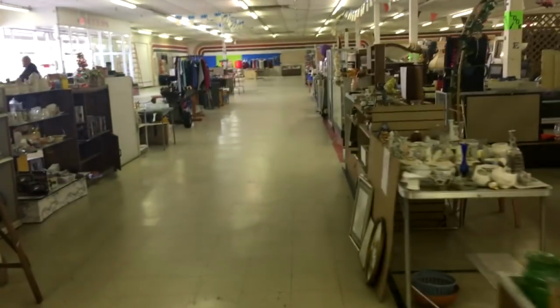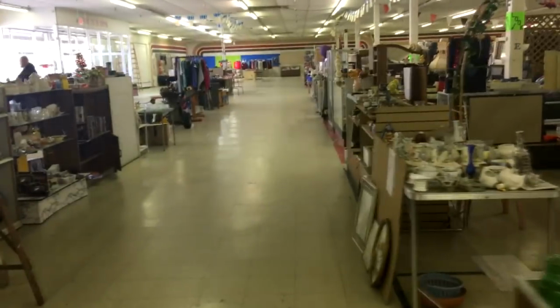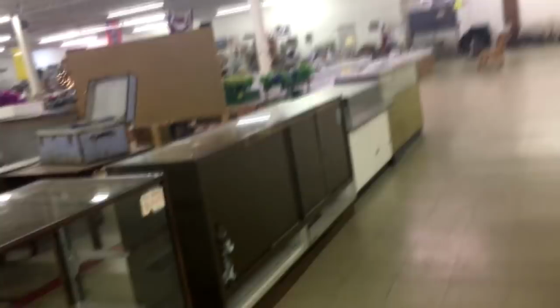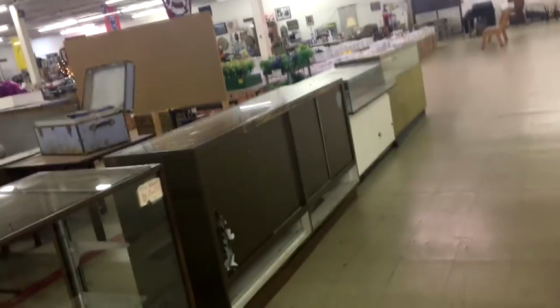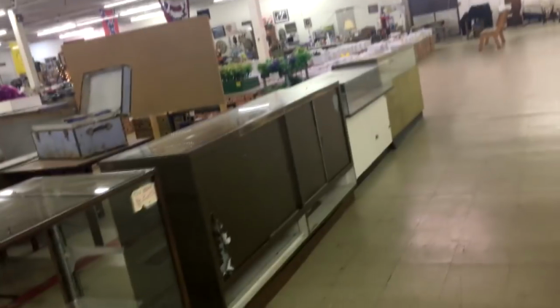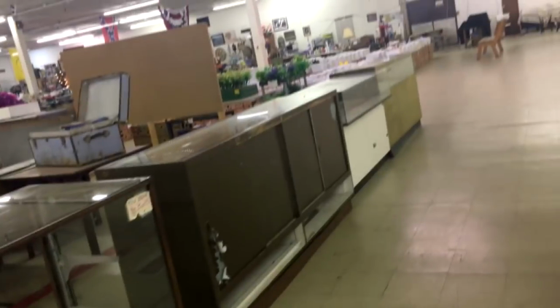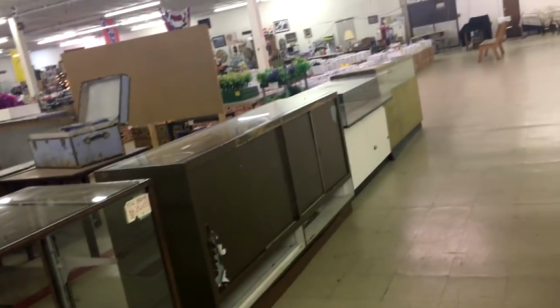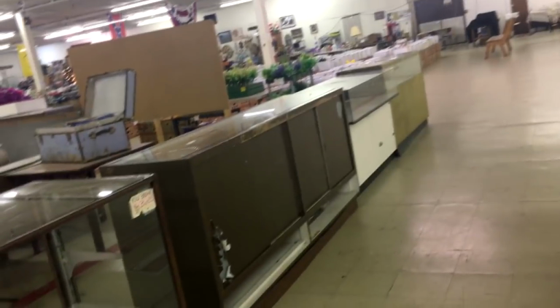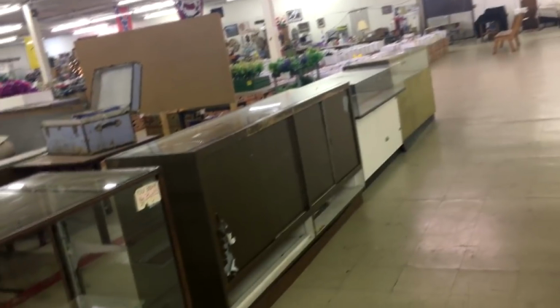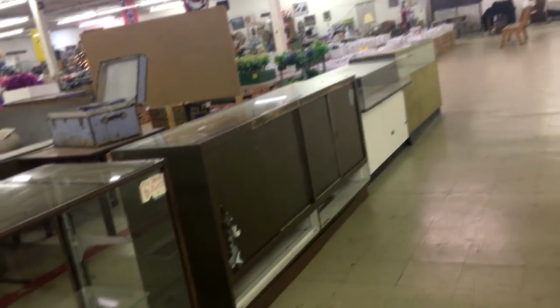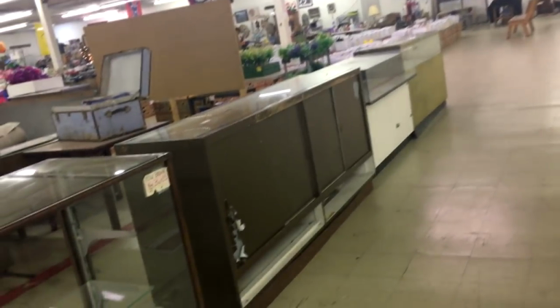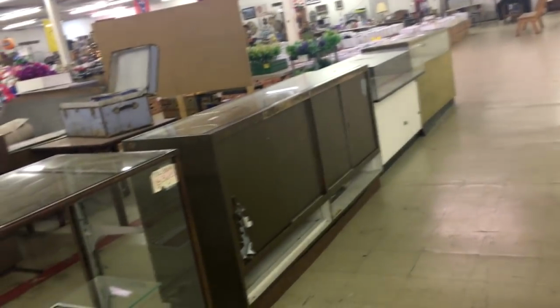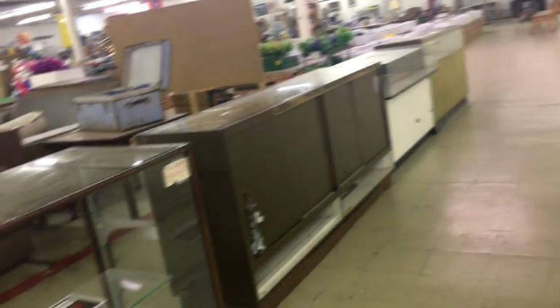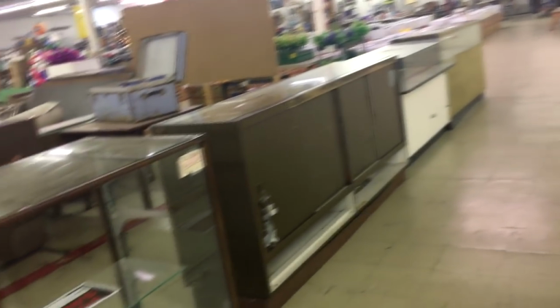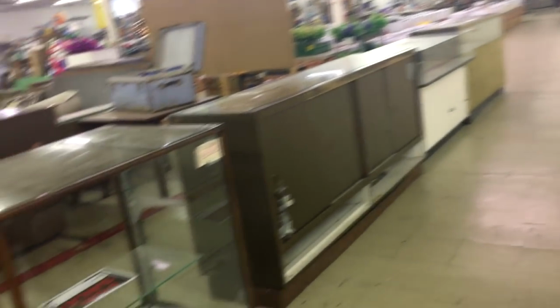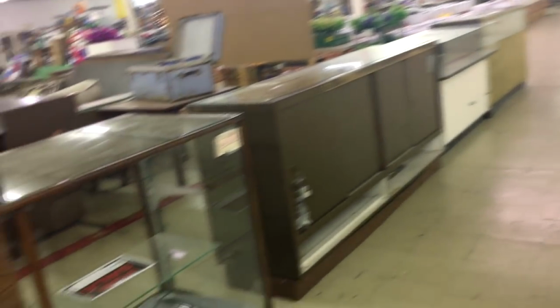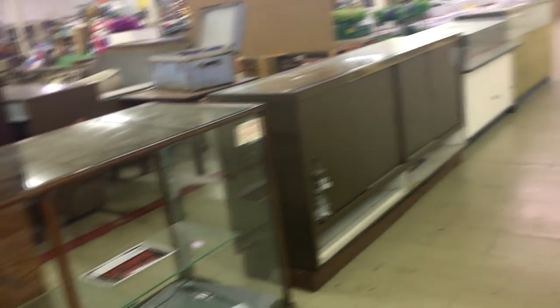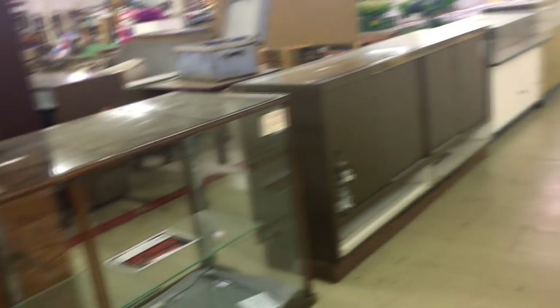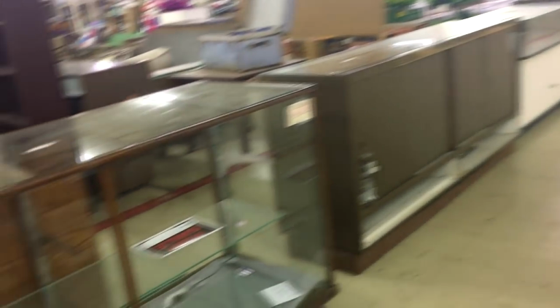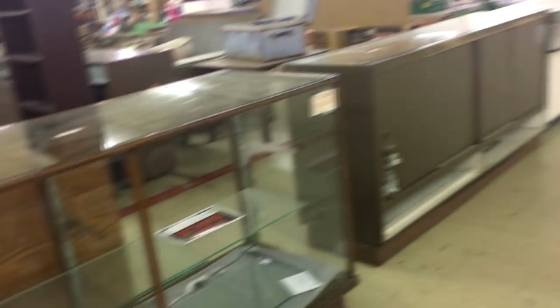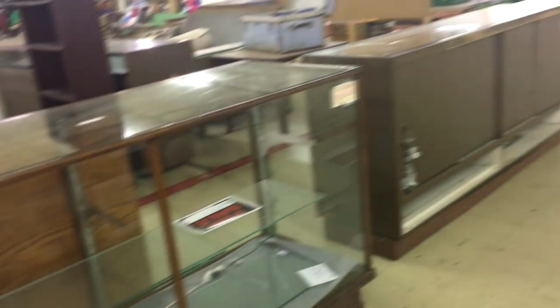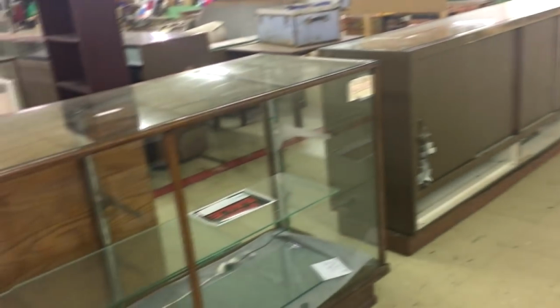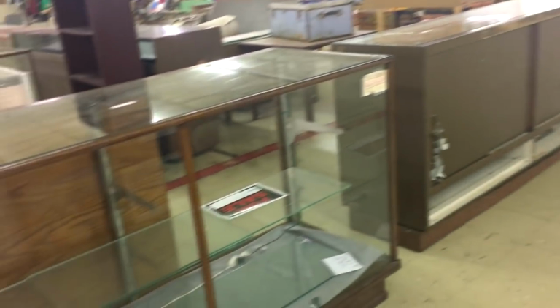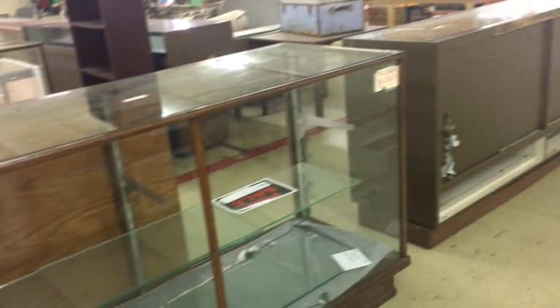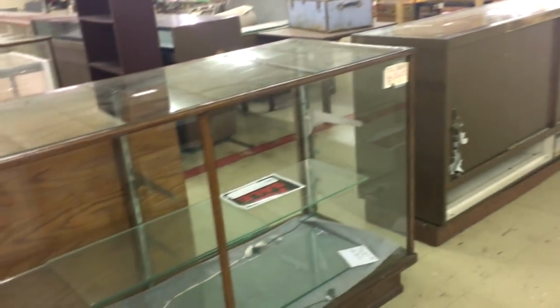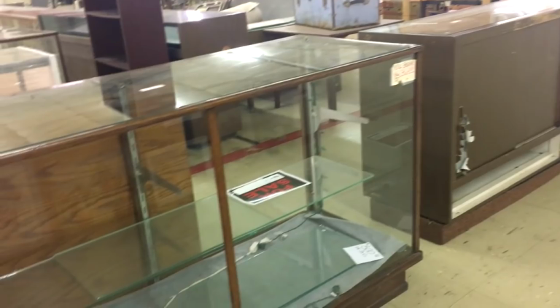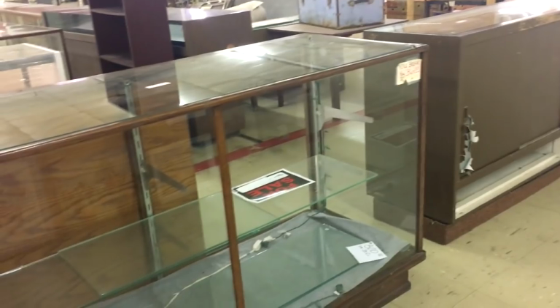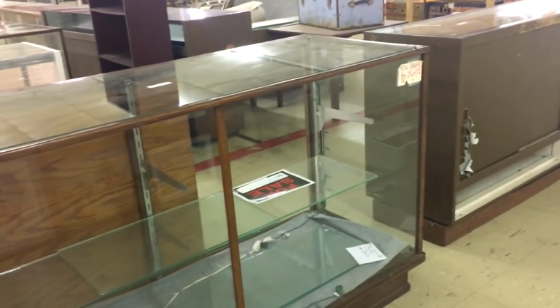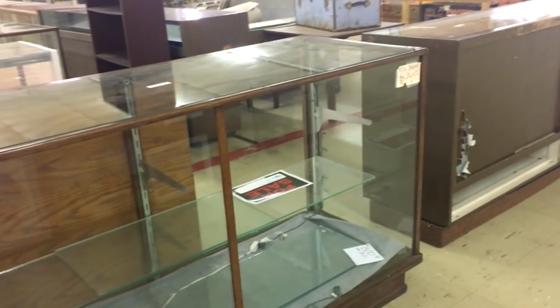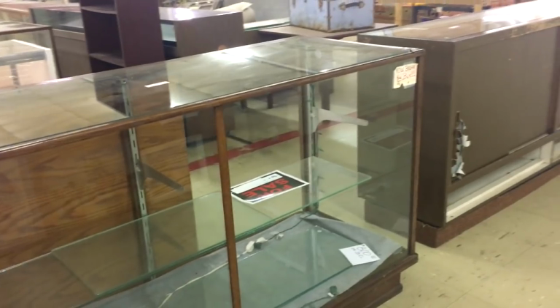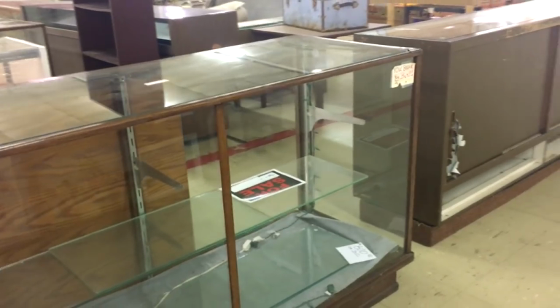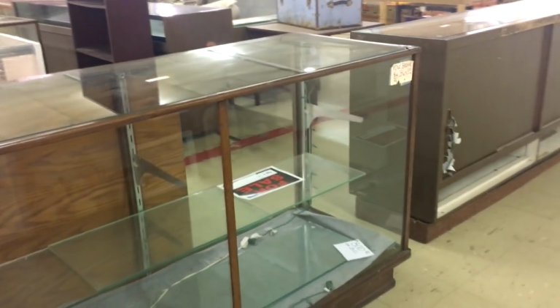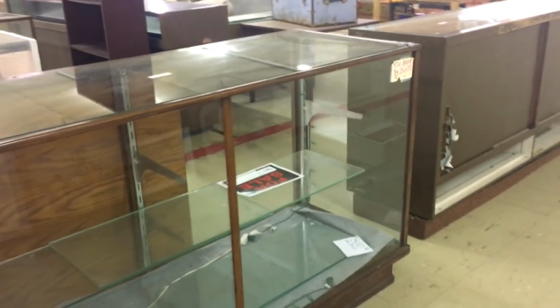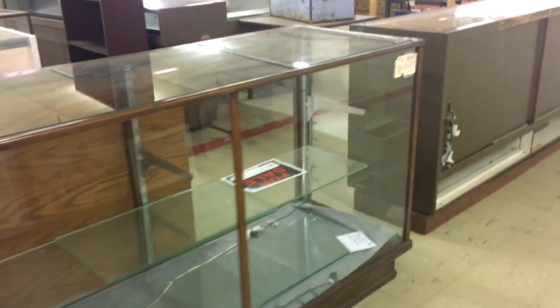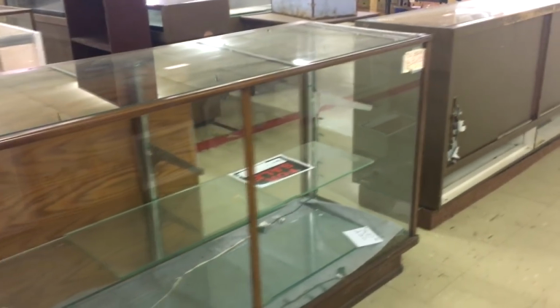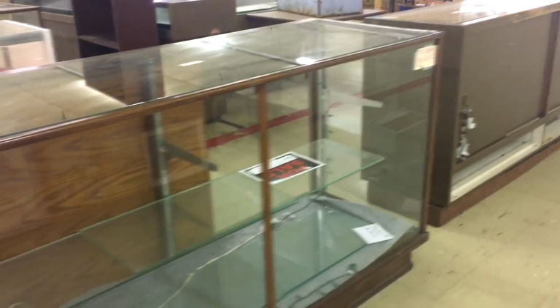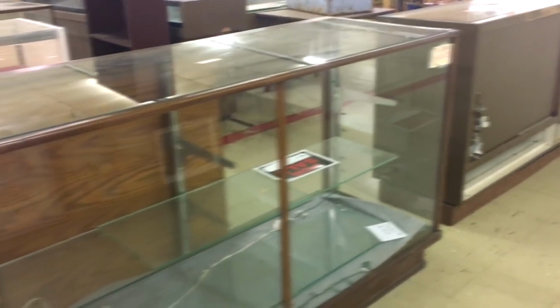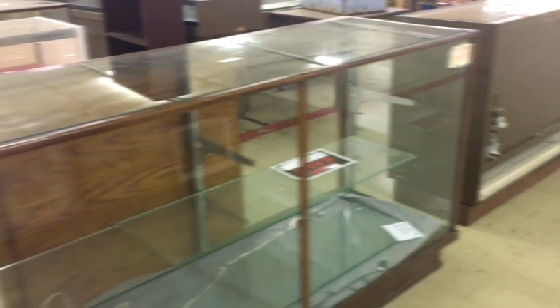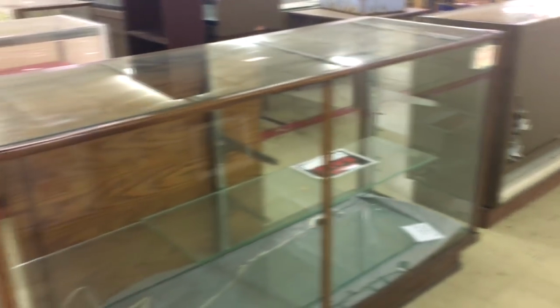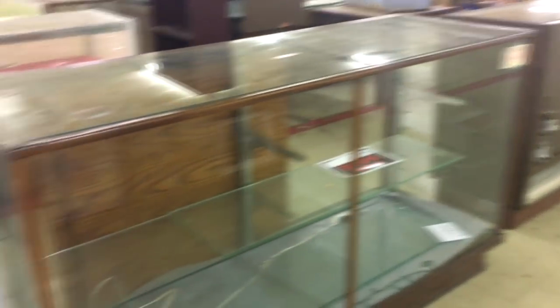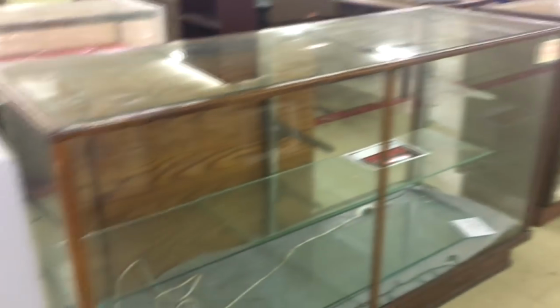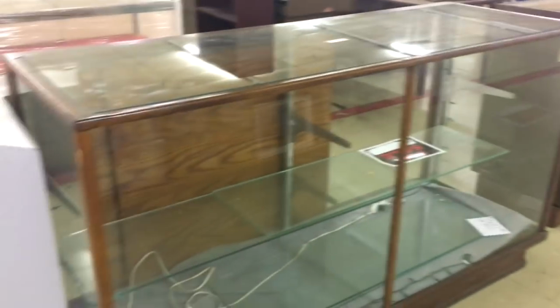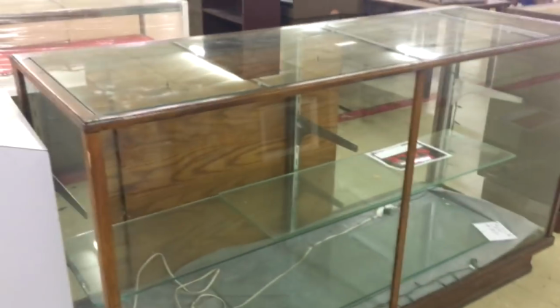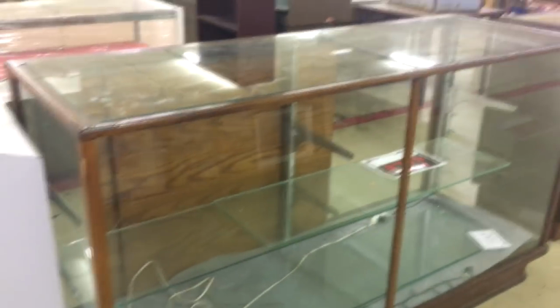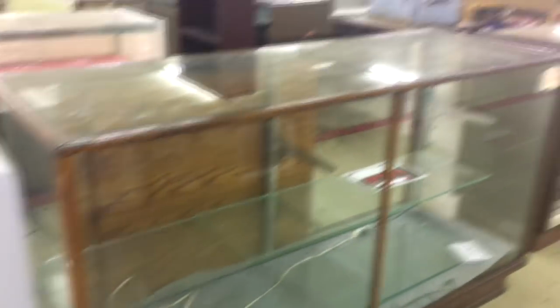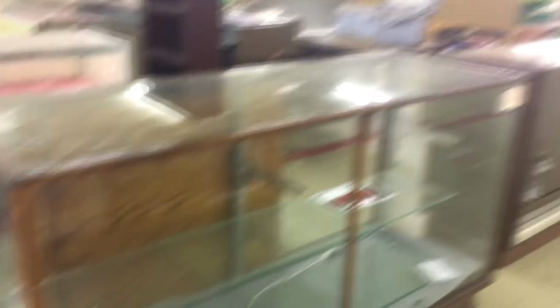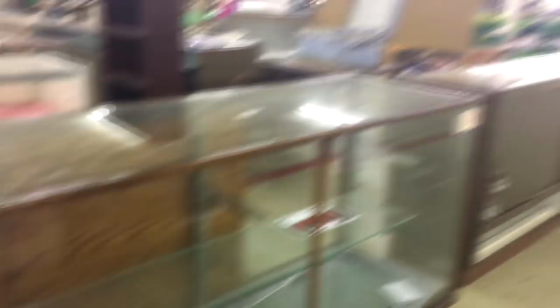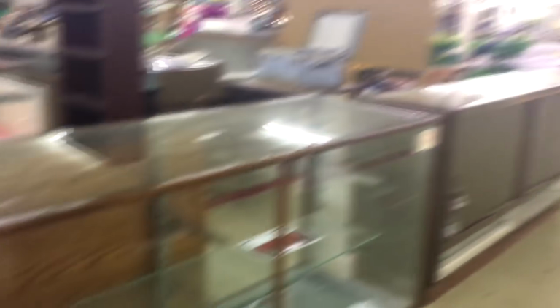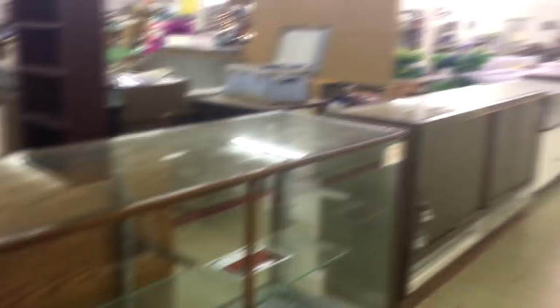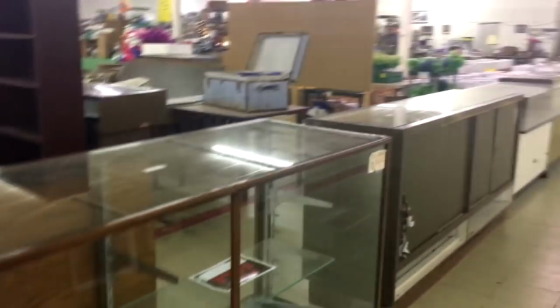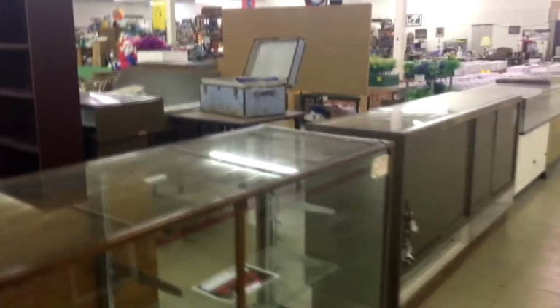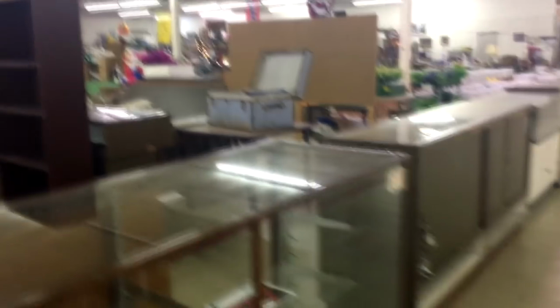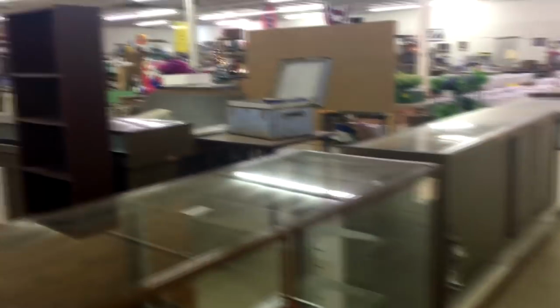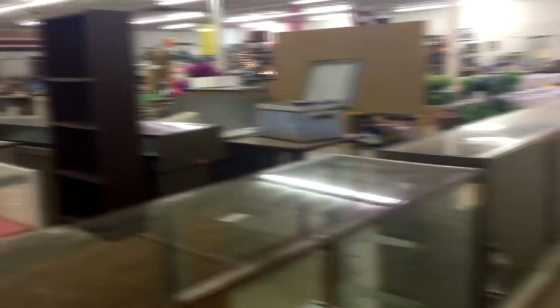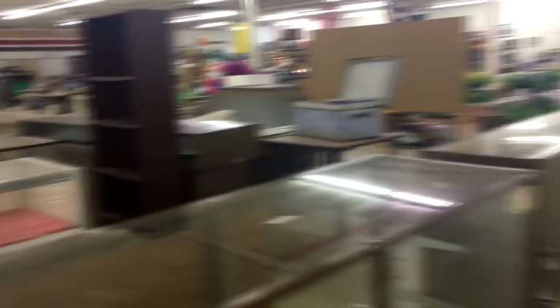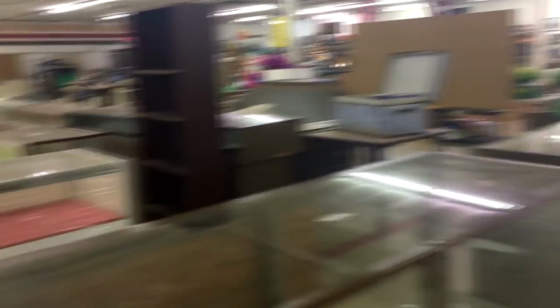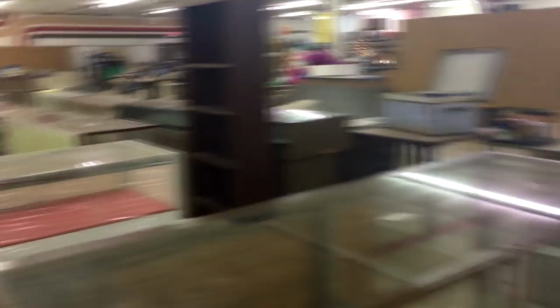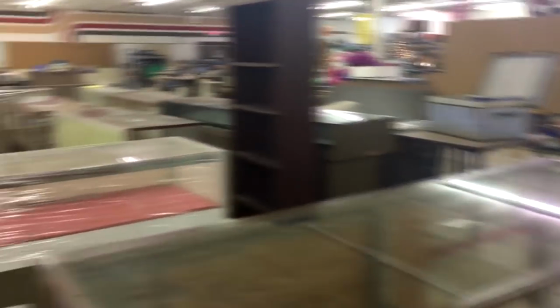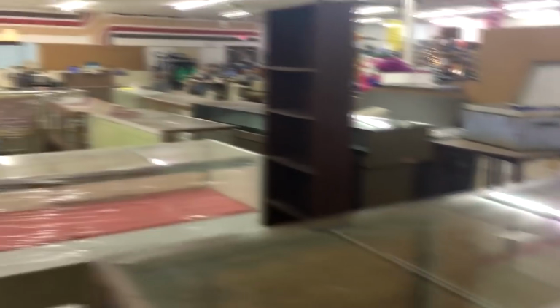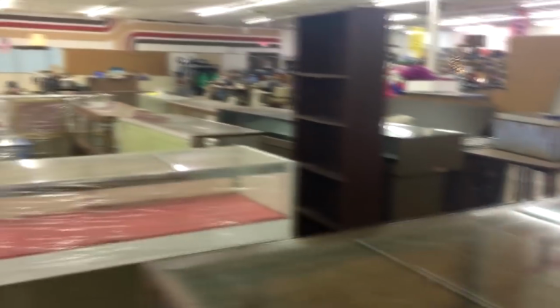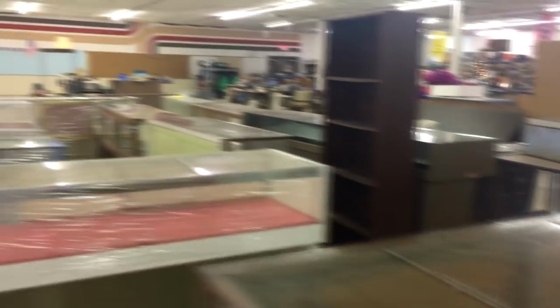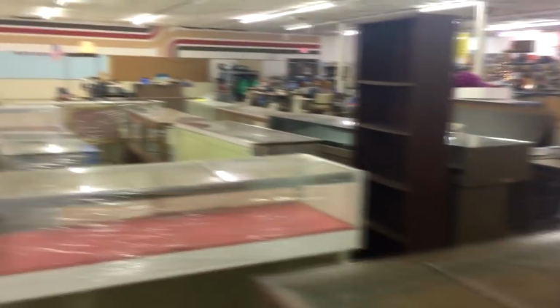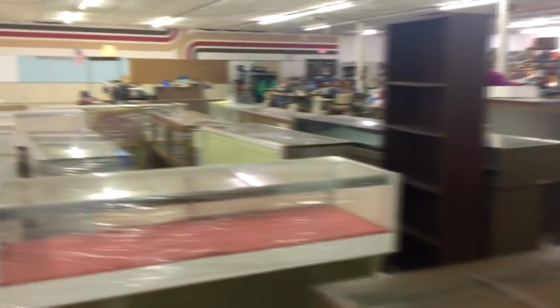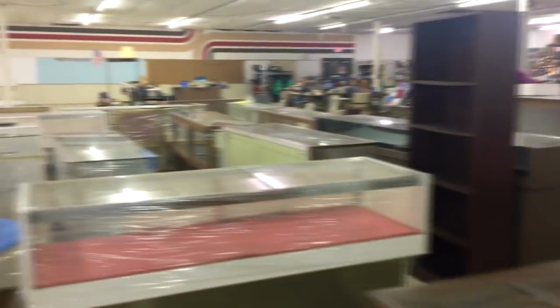I don't think these have anything to do with the original store, but look at all these old display cases — these are pretty cool.